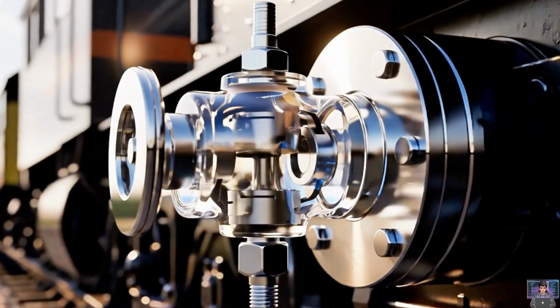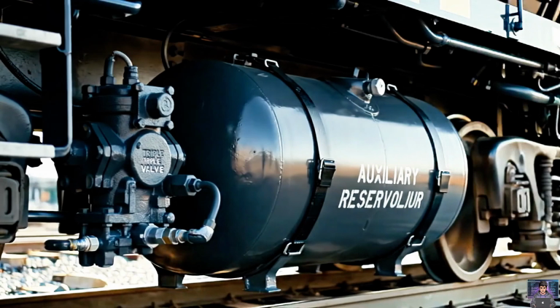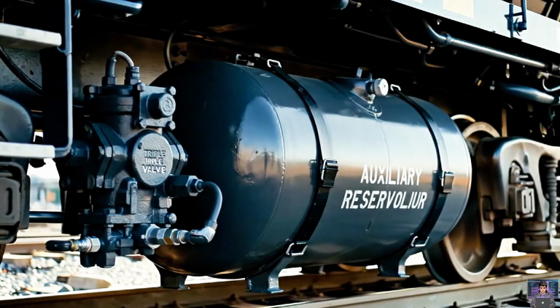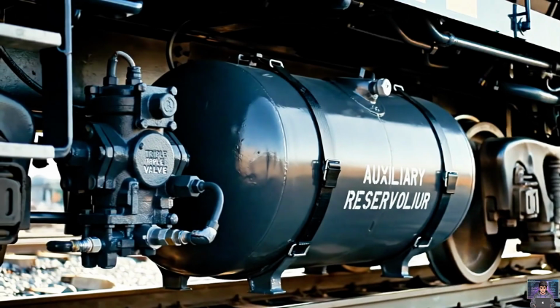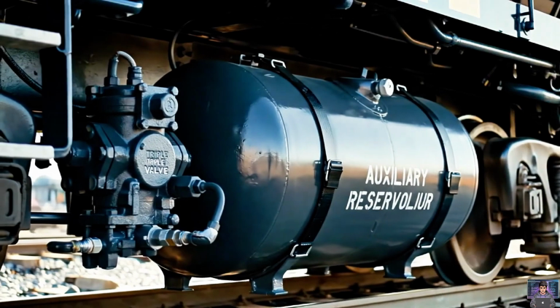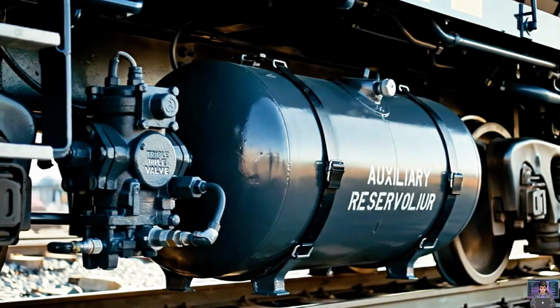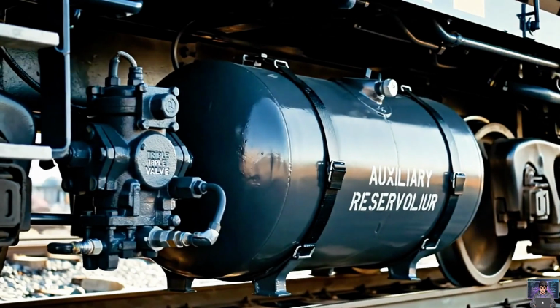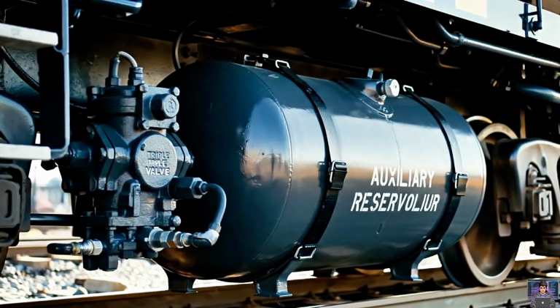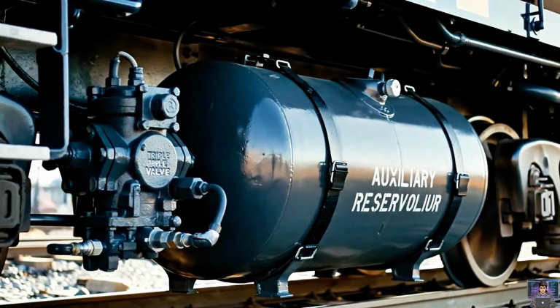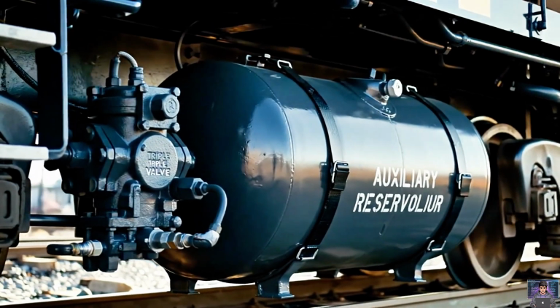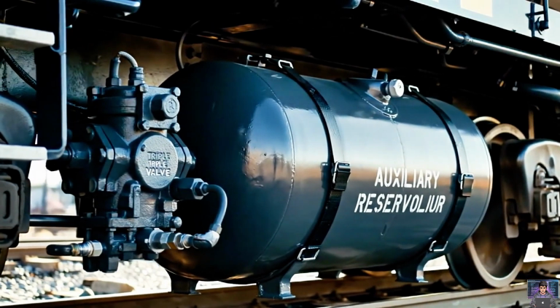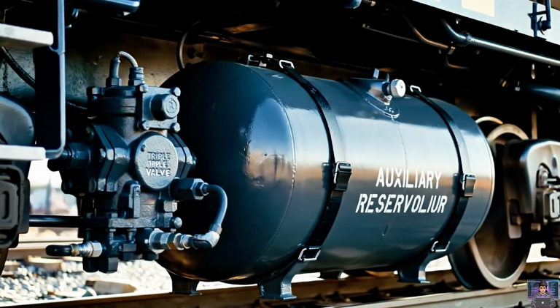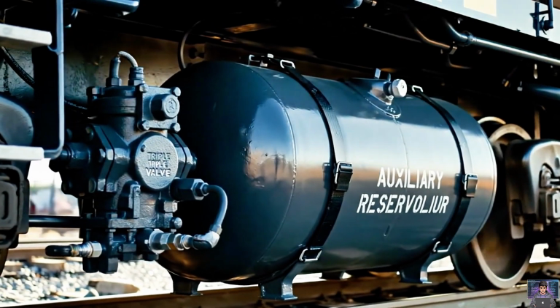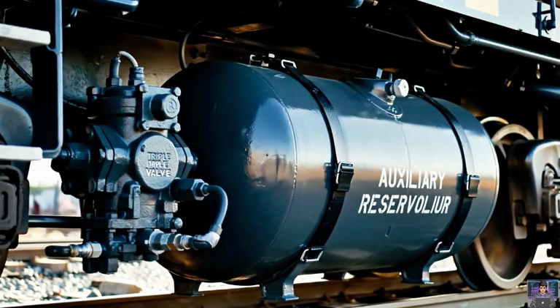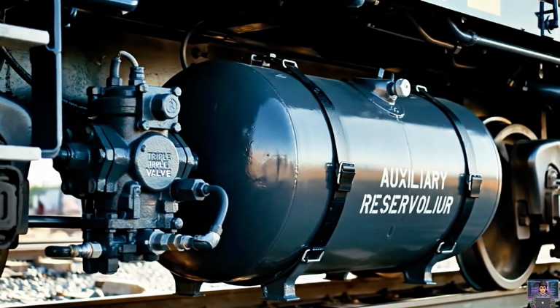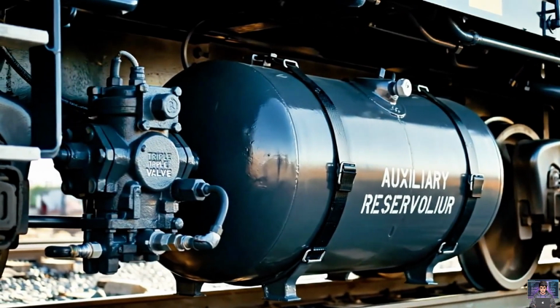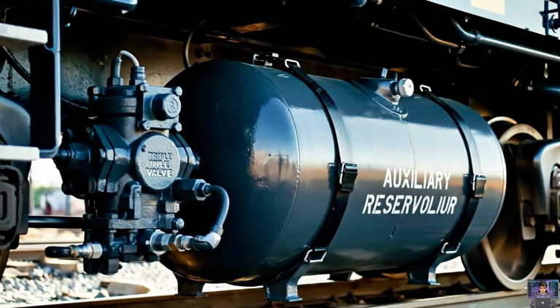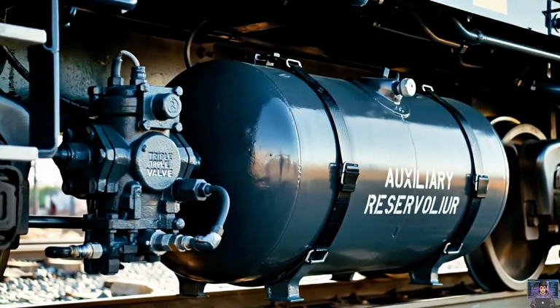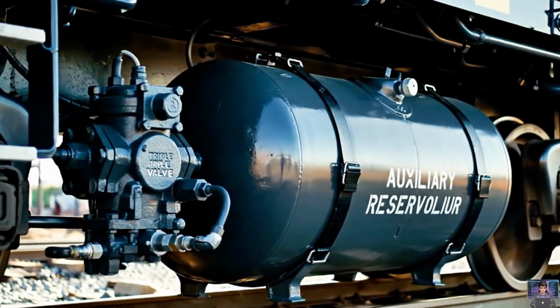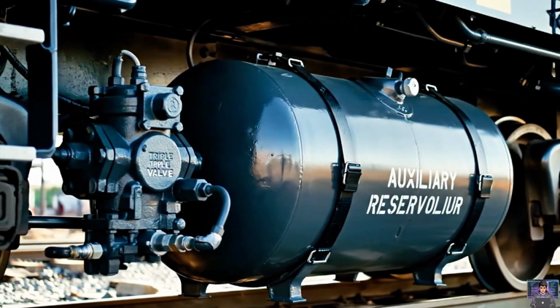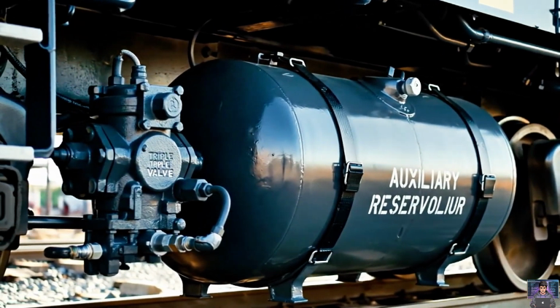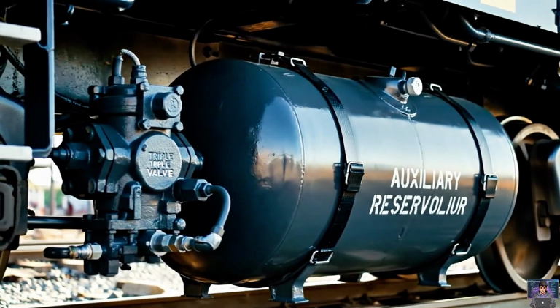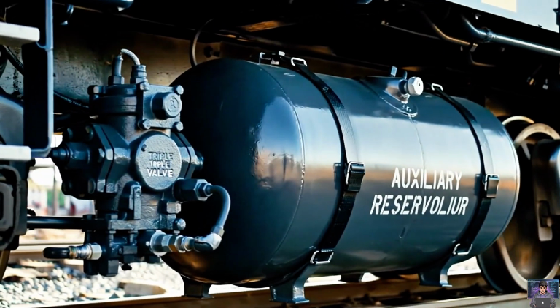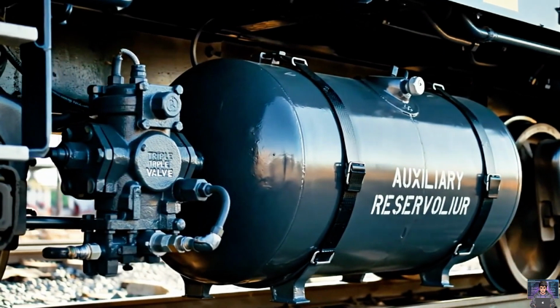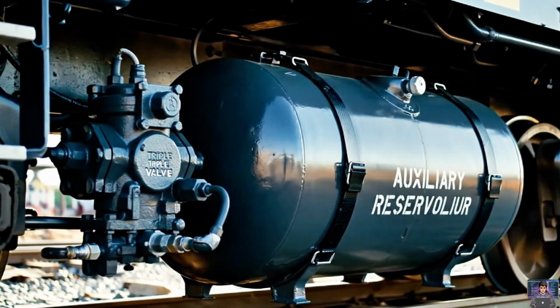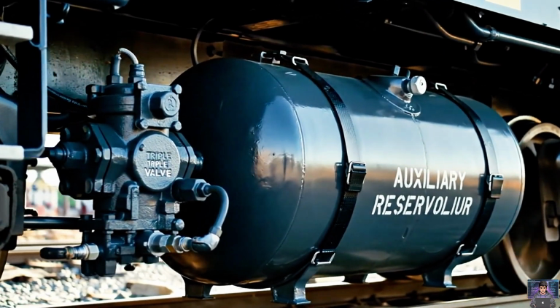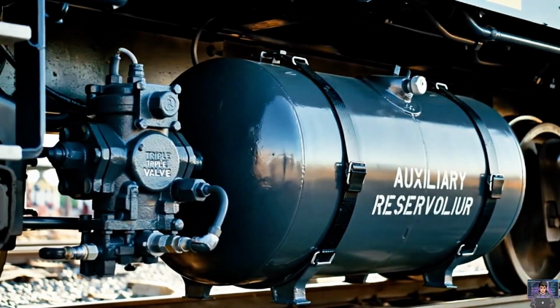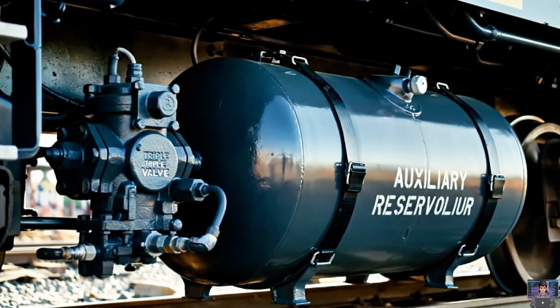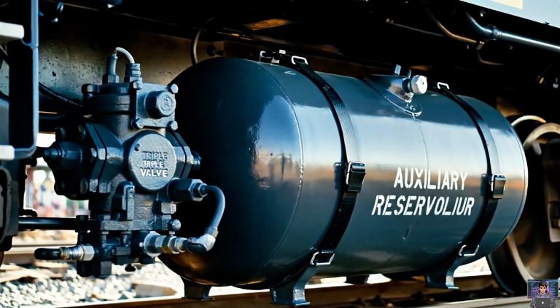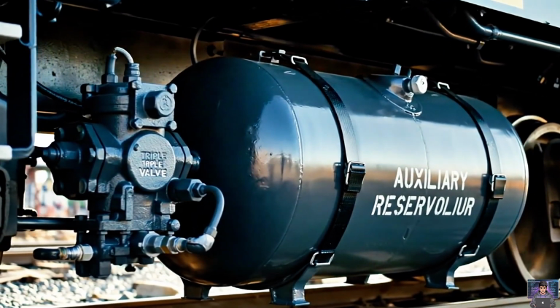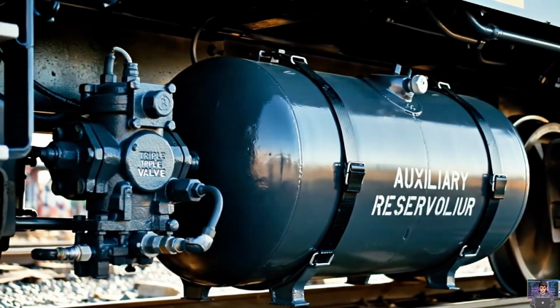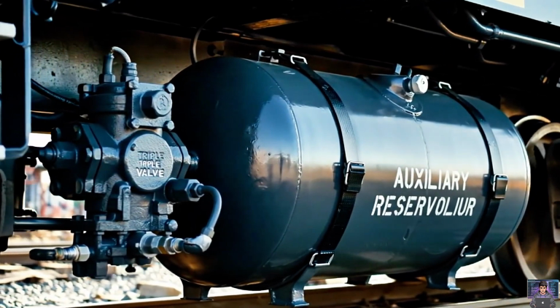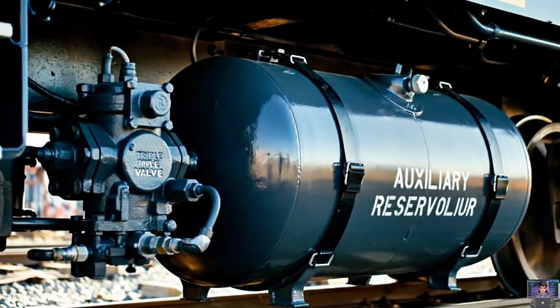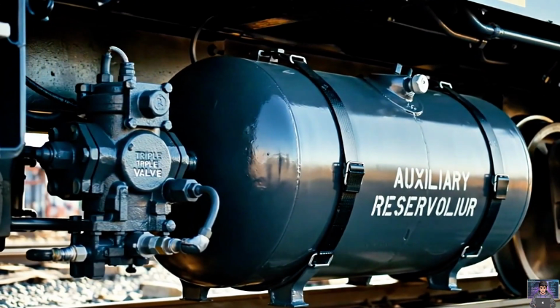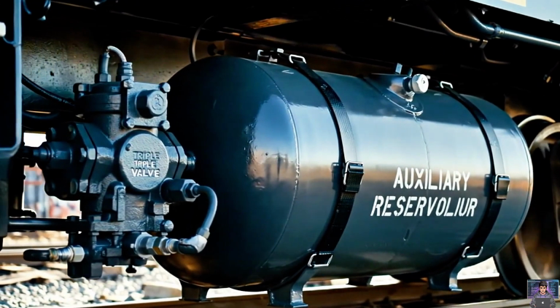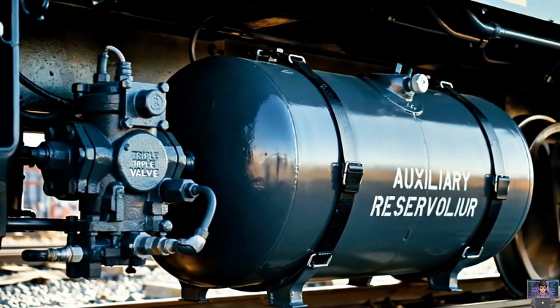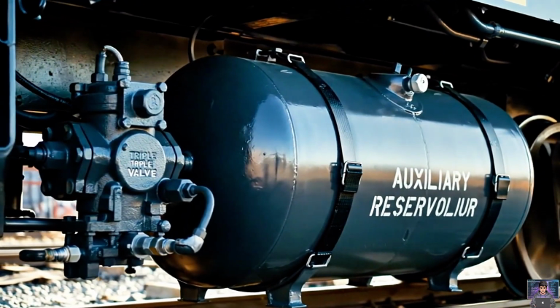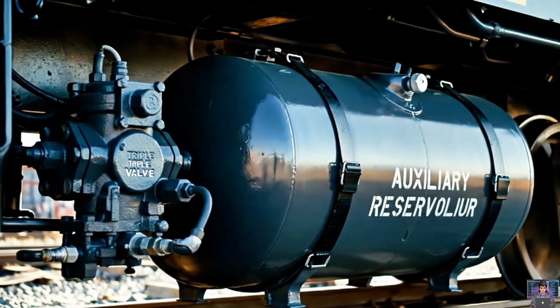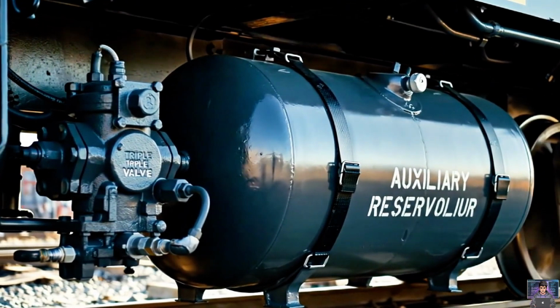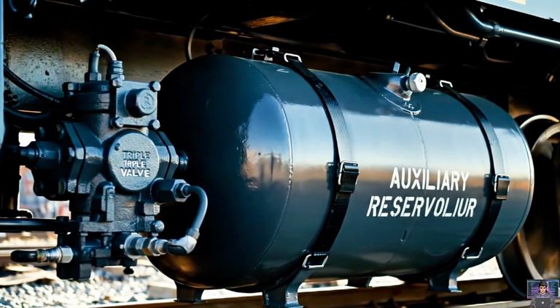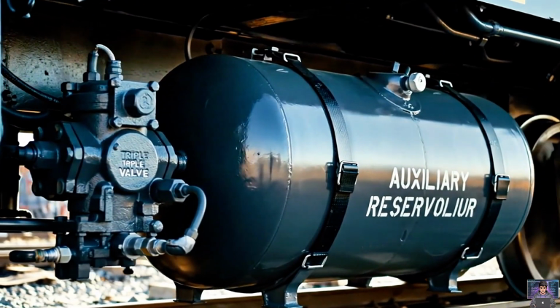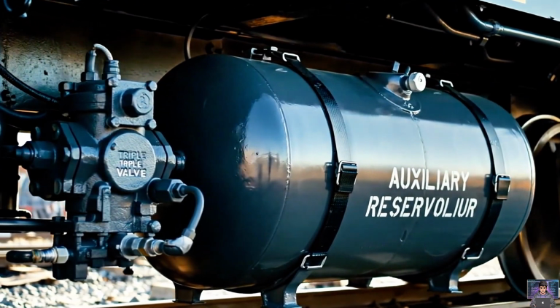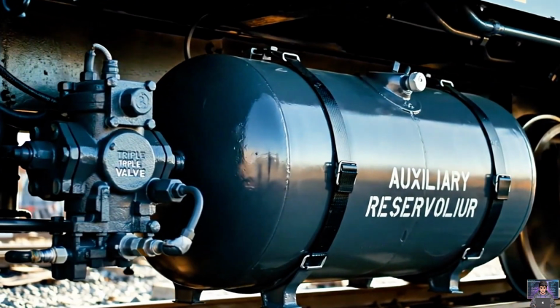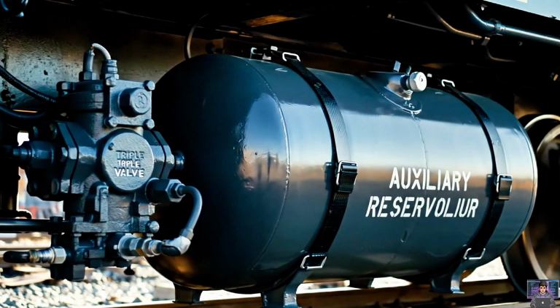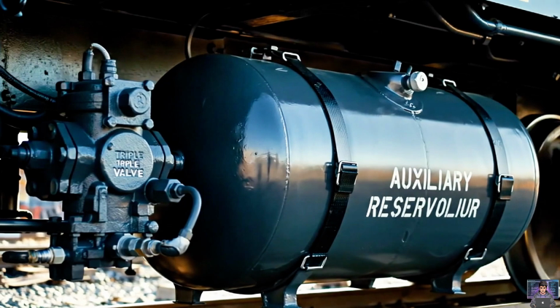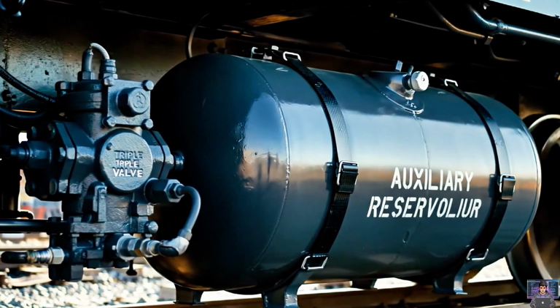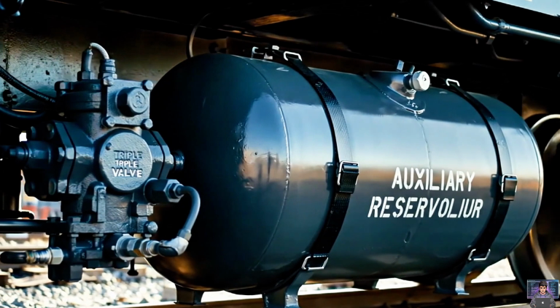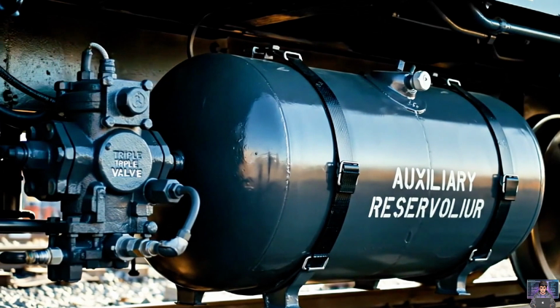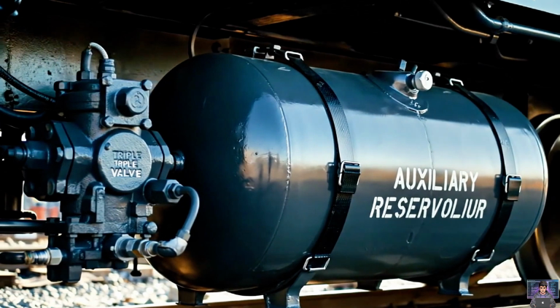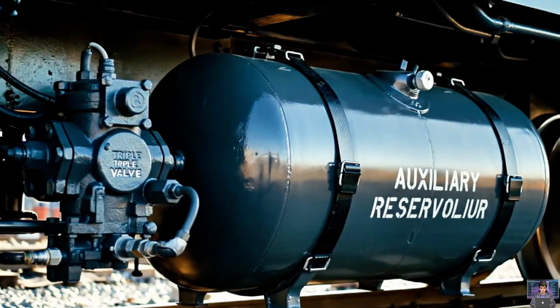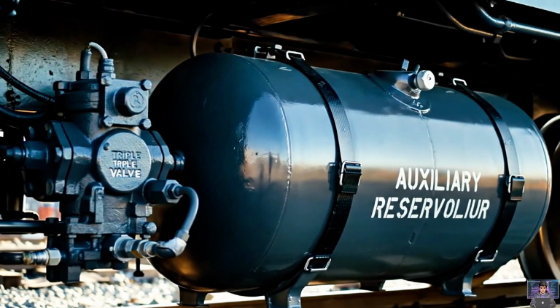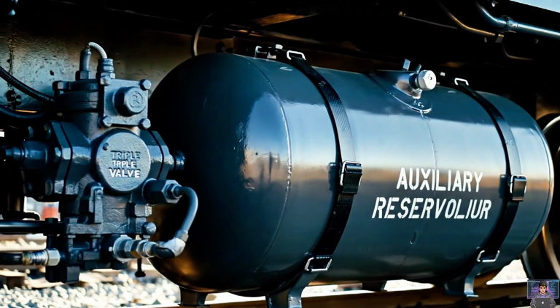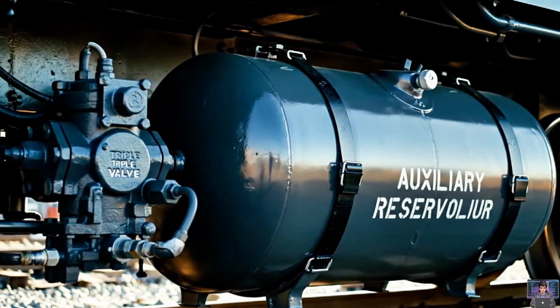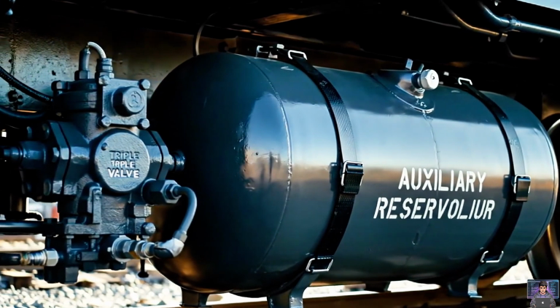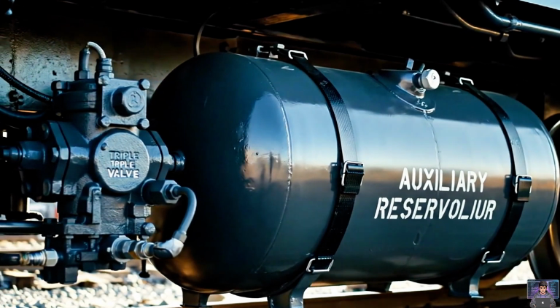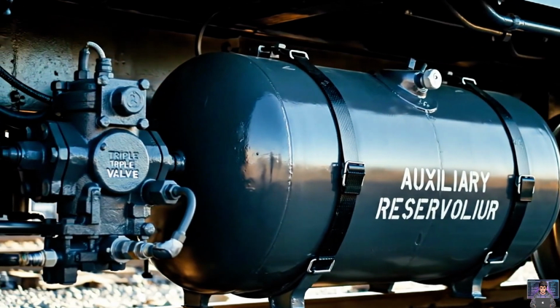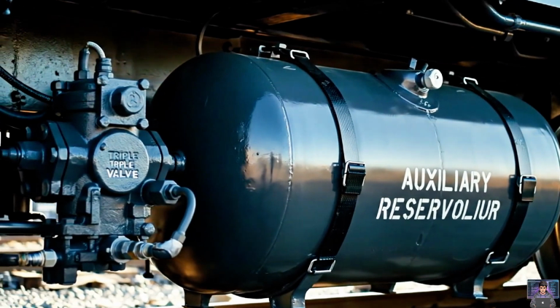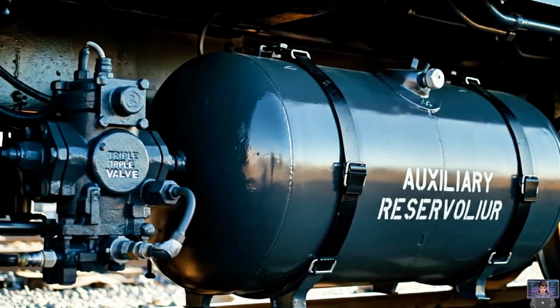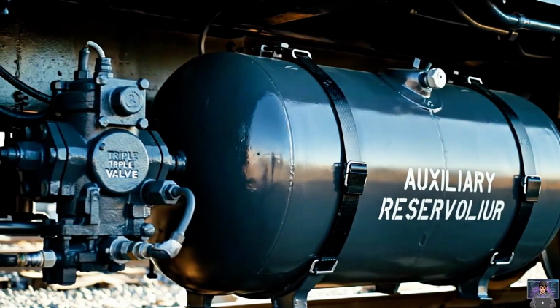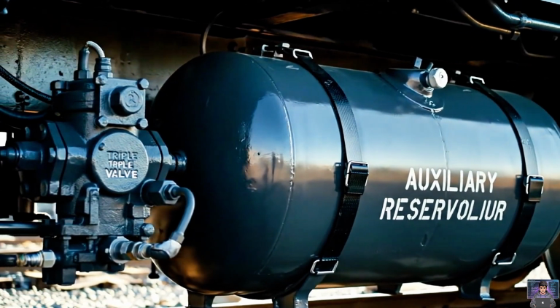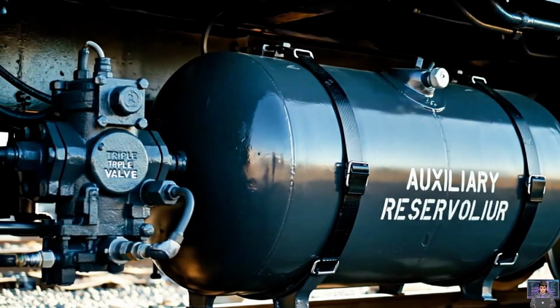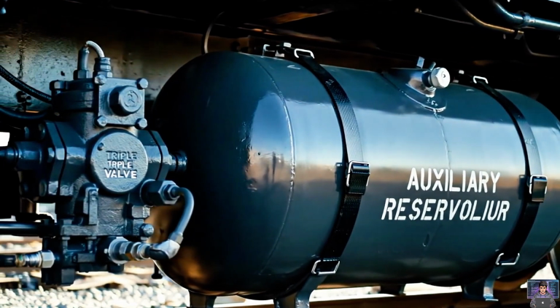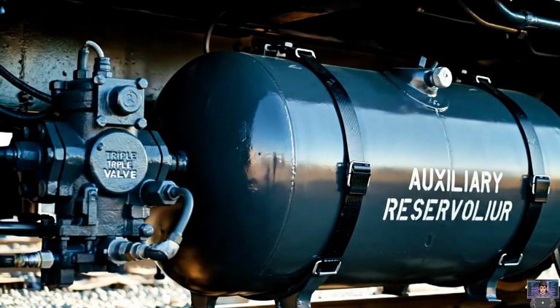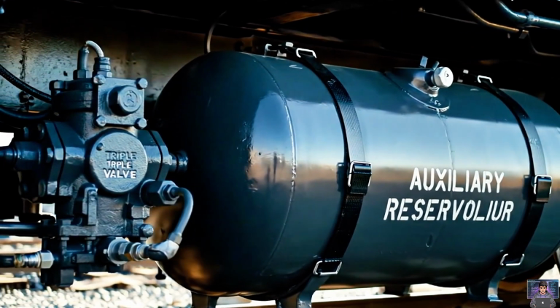An auxiliary reservoir stores air on each car — a local supply, ready for instant brake application. Always charged.